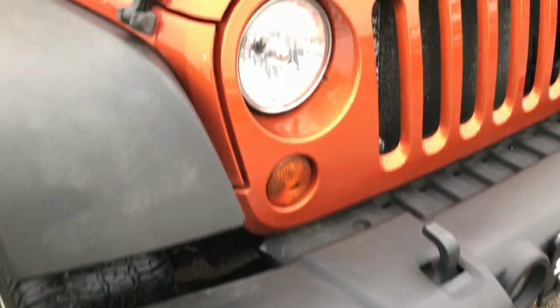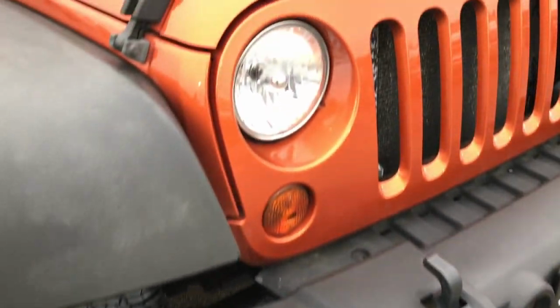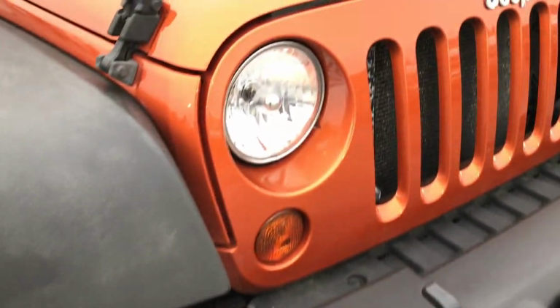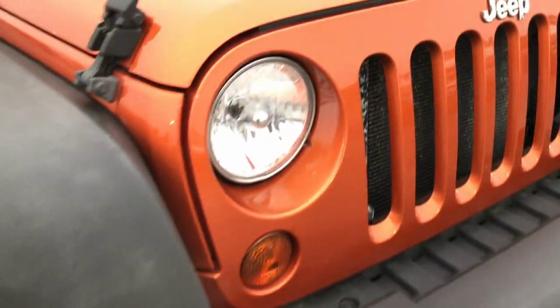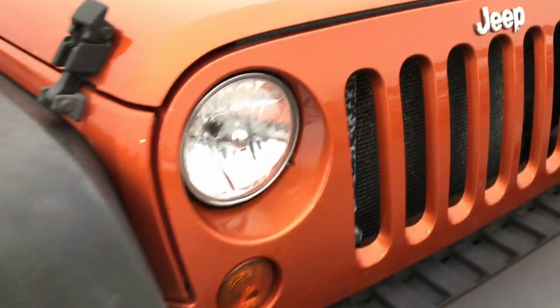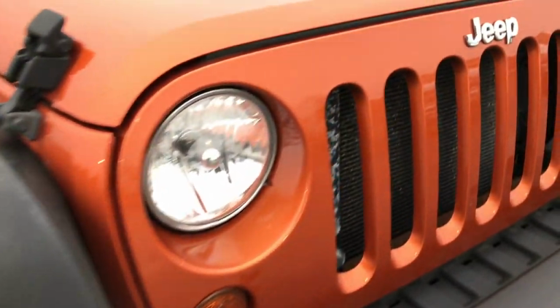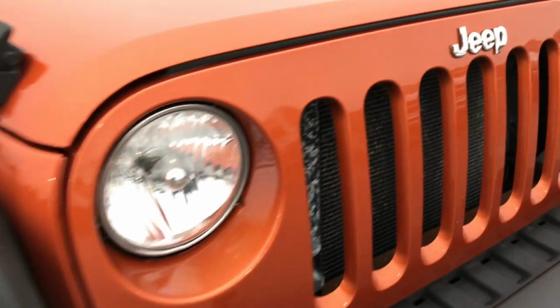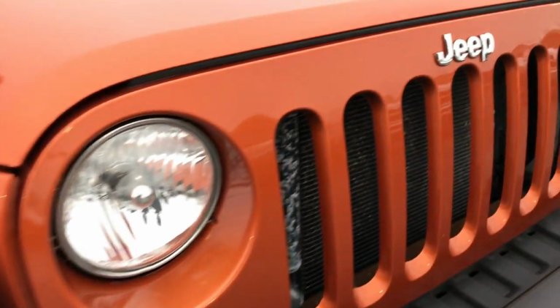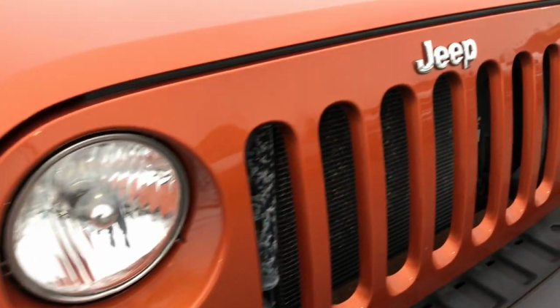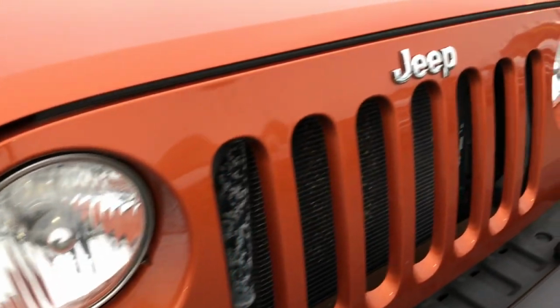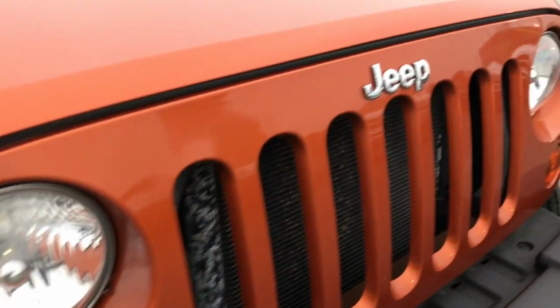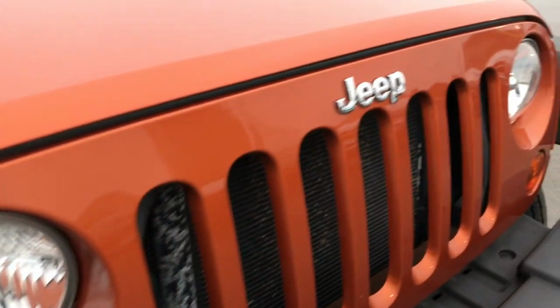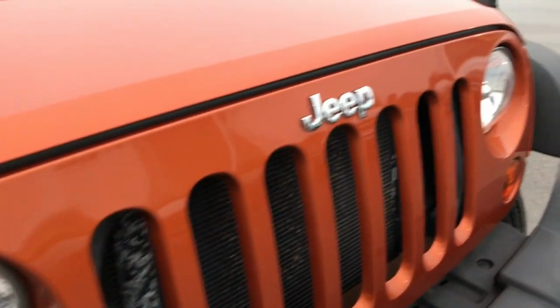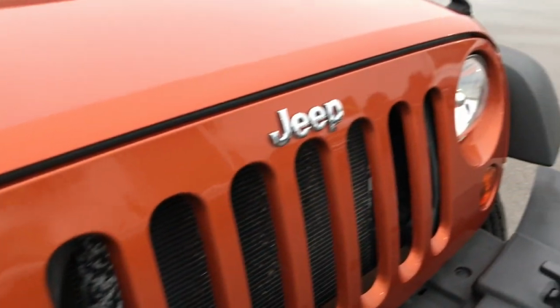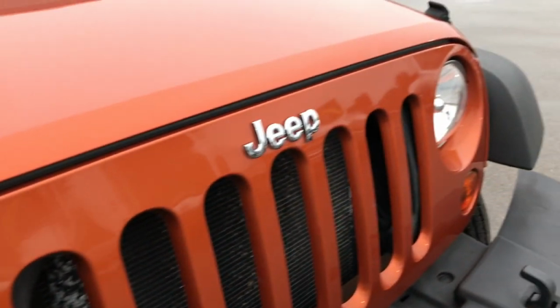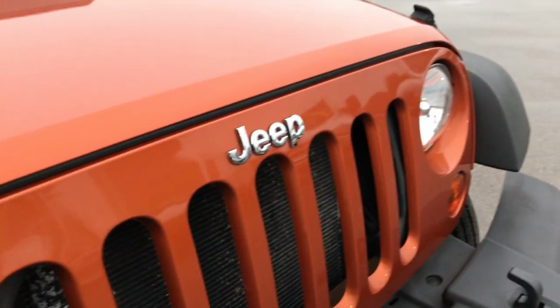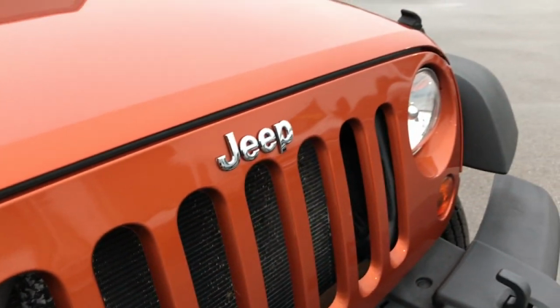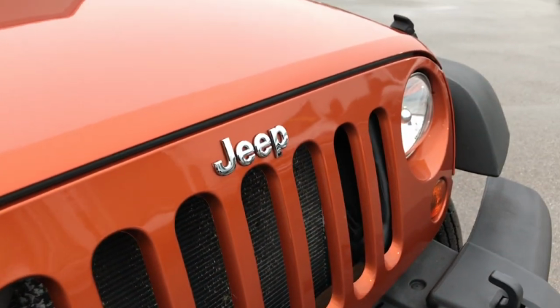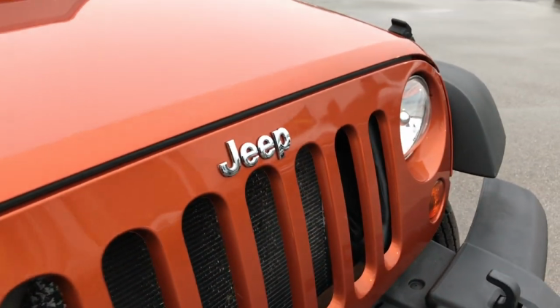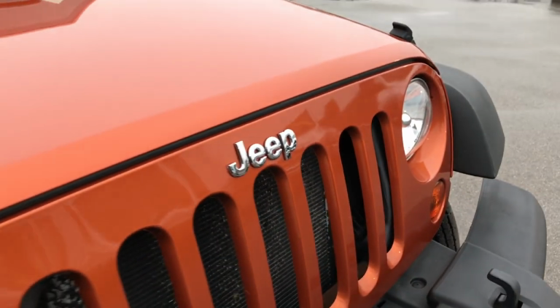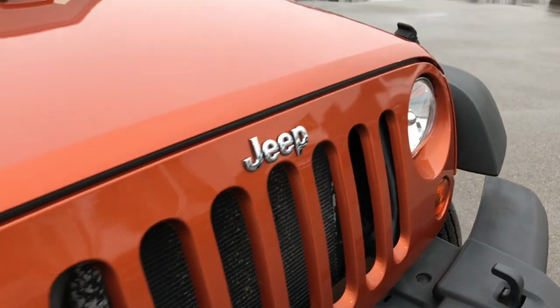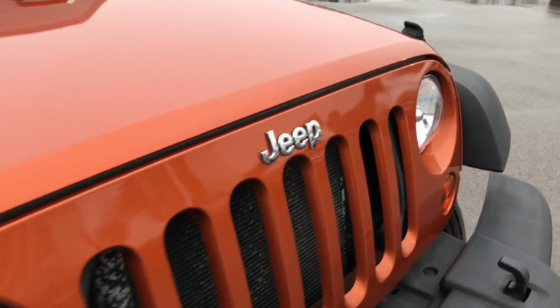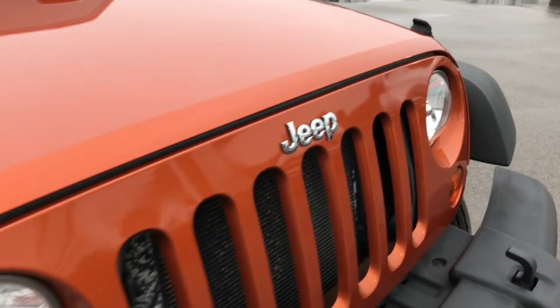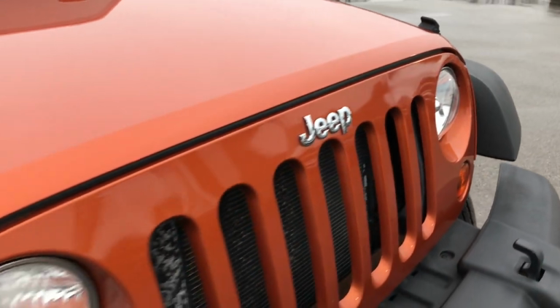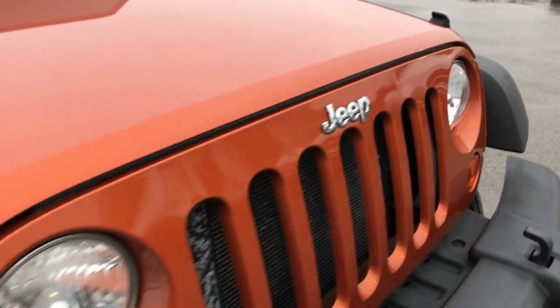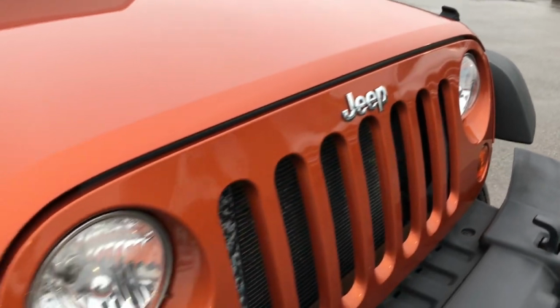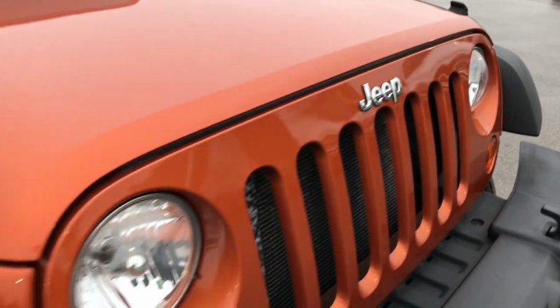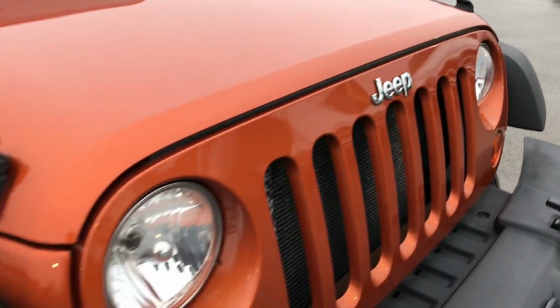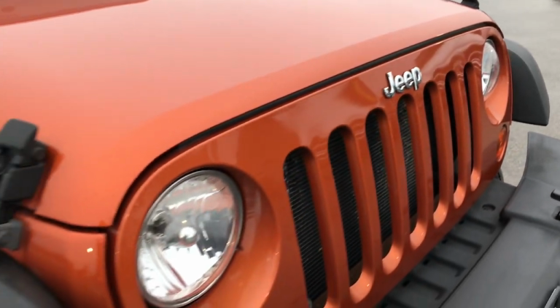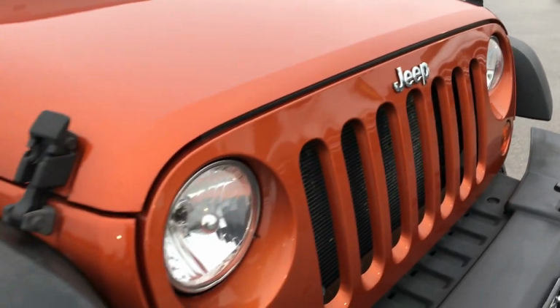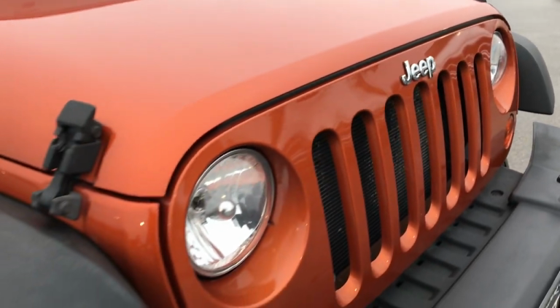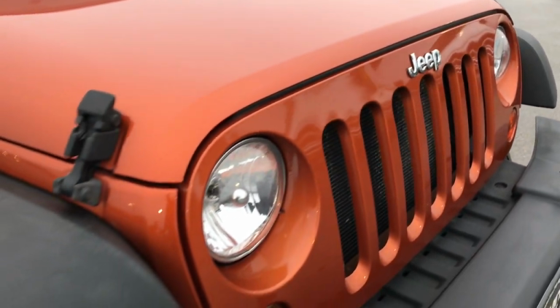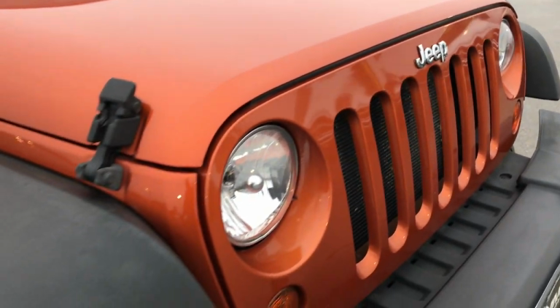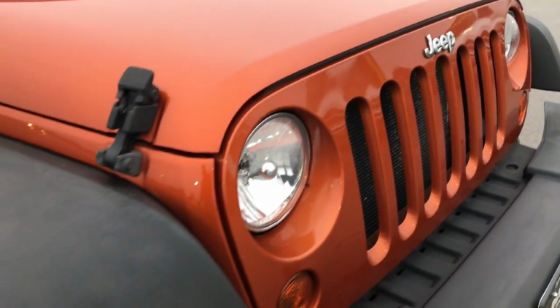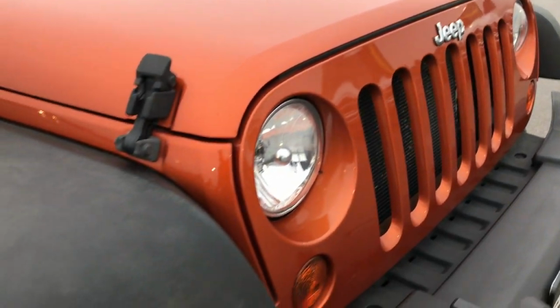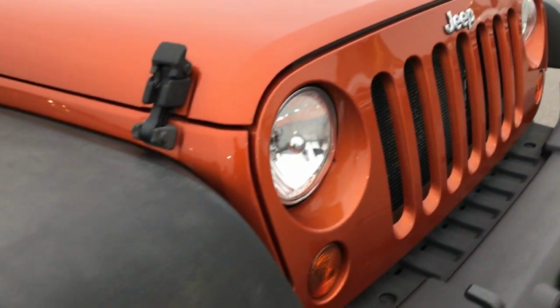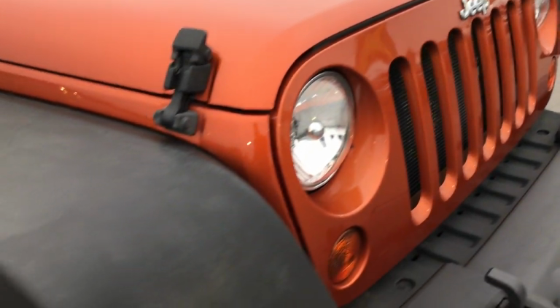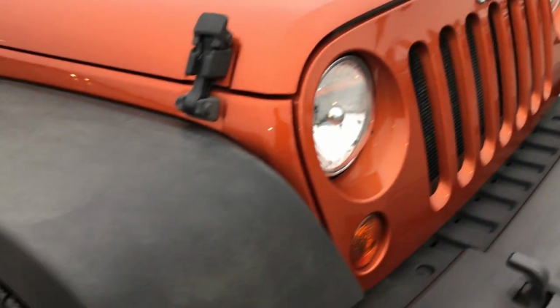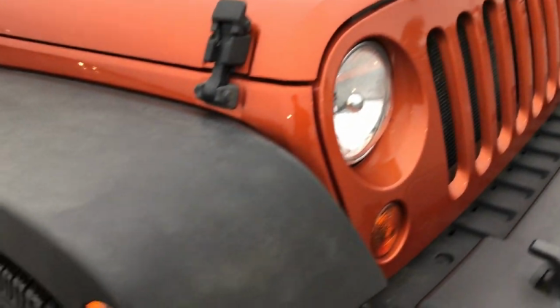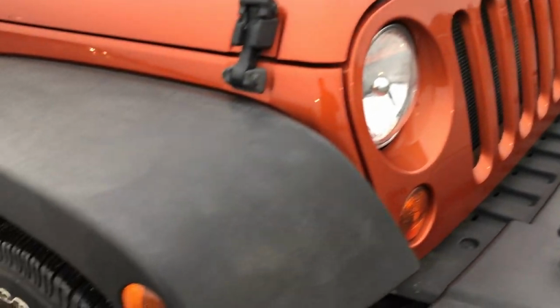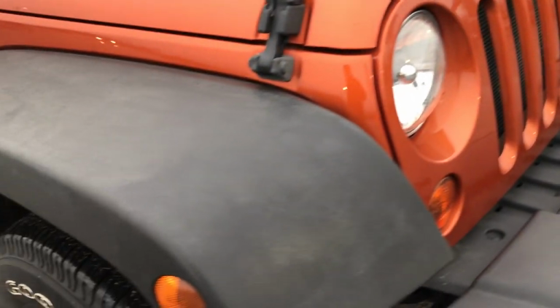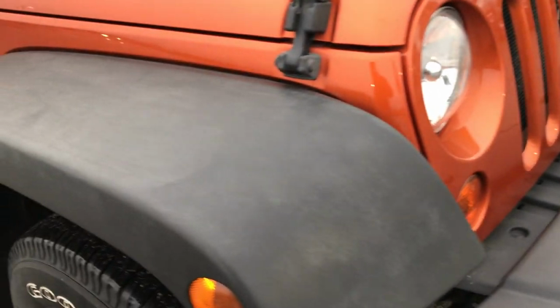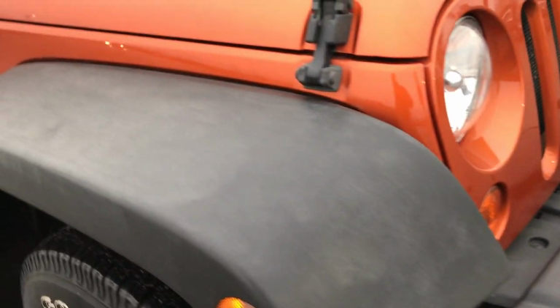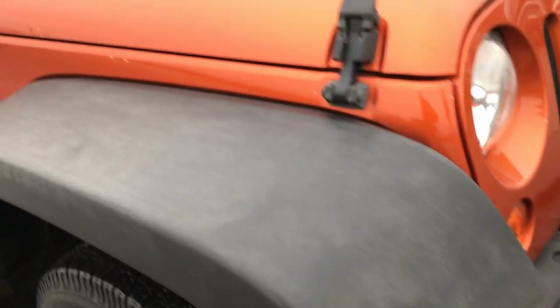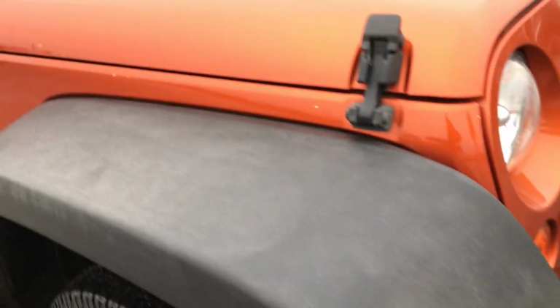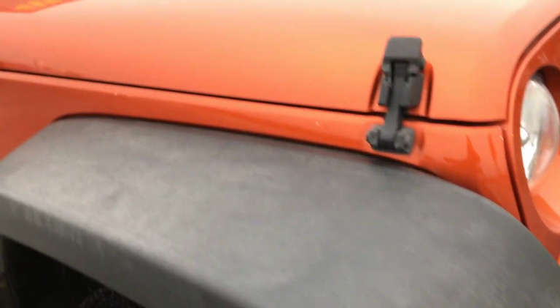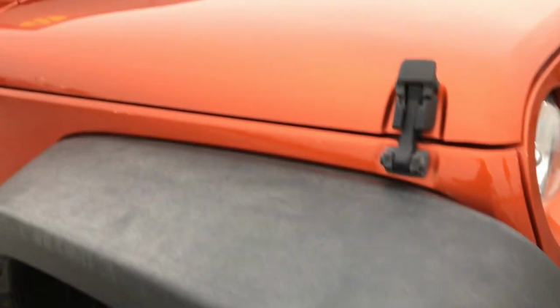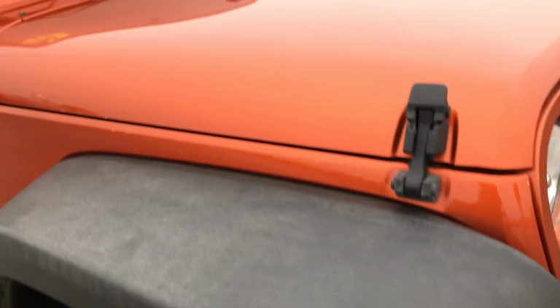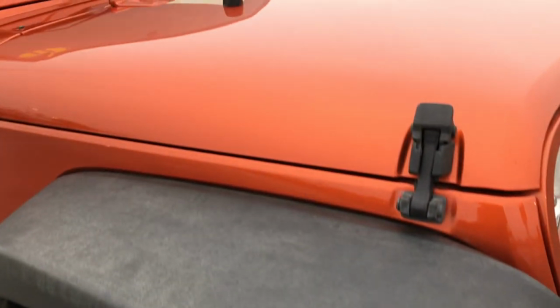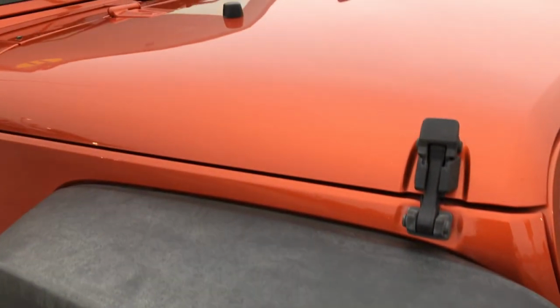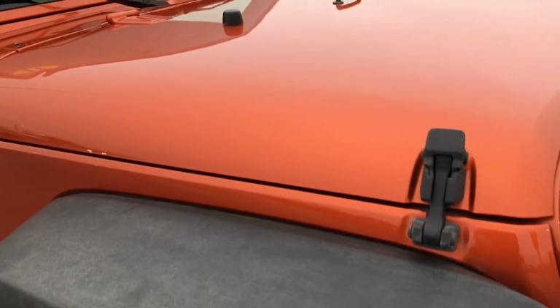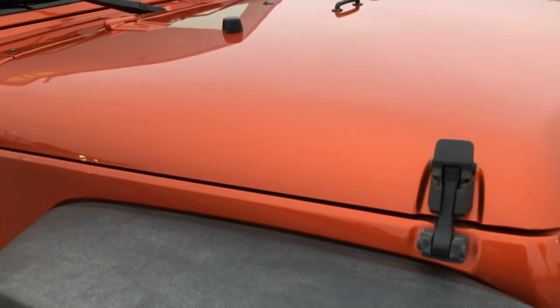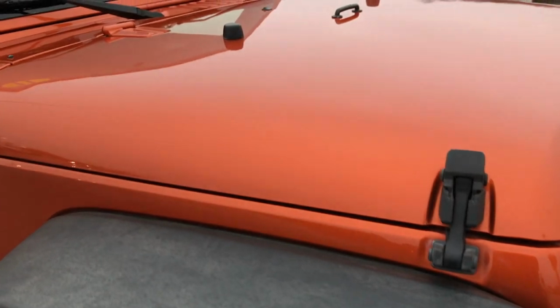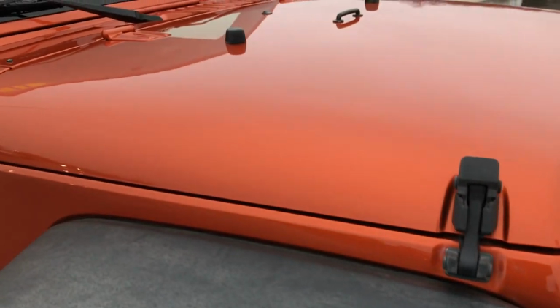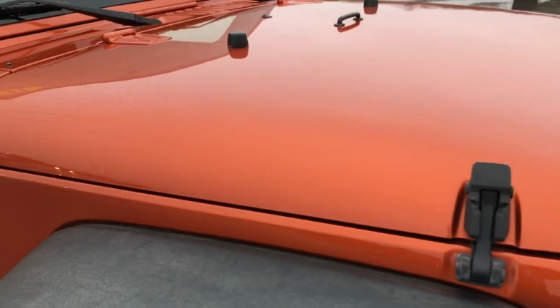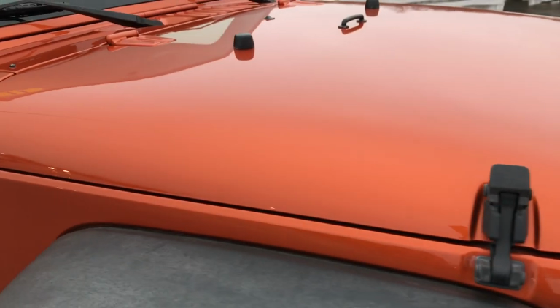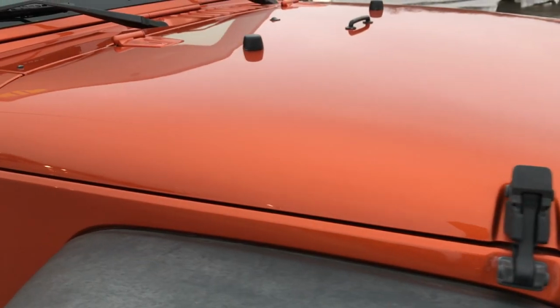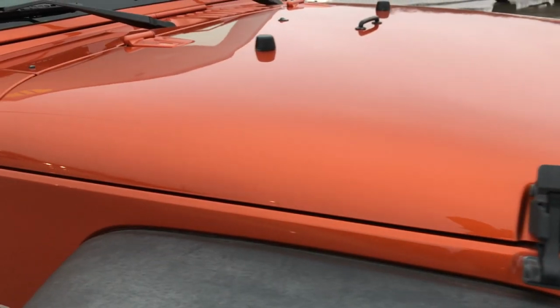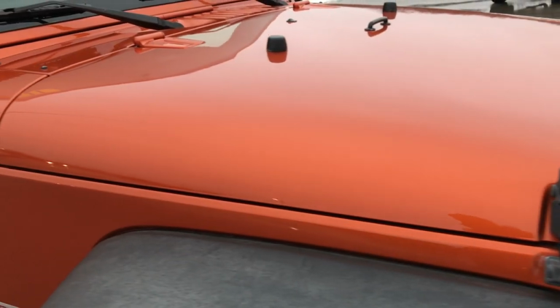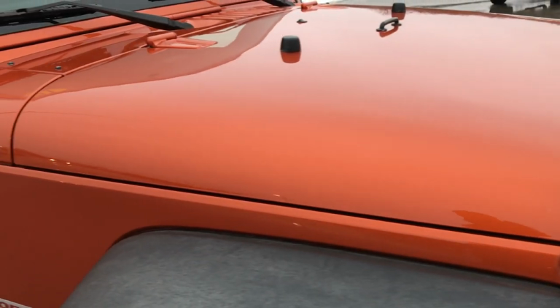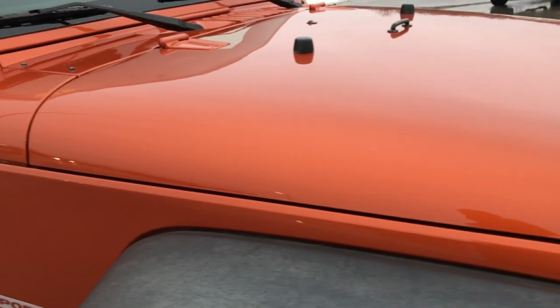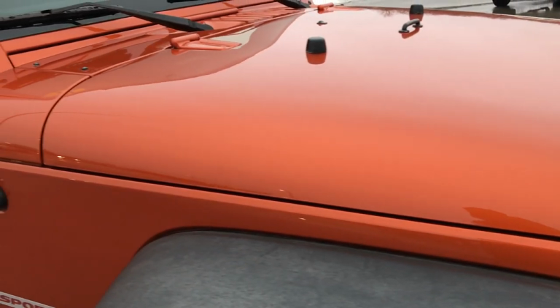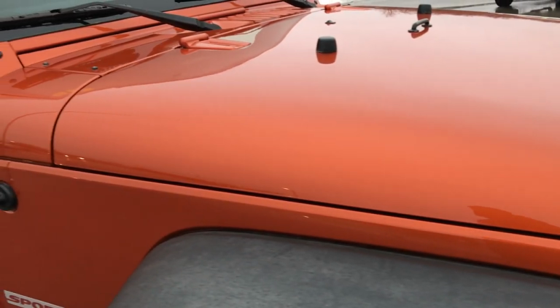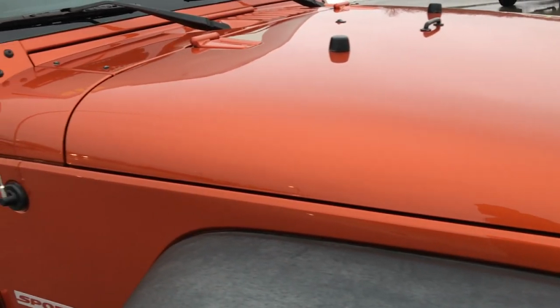The grill — no chips, nothing like that. Very, very clean. This is a one owner vehicle, clean AutoCheck.